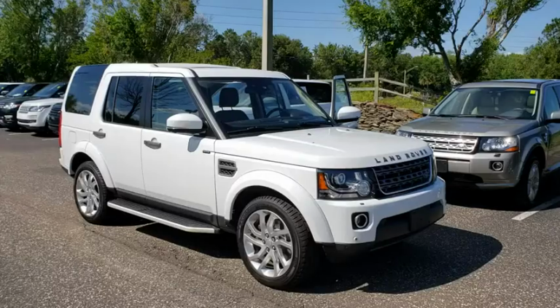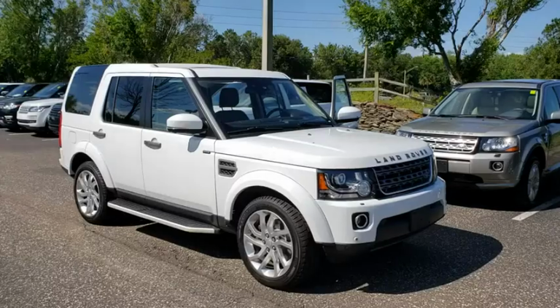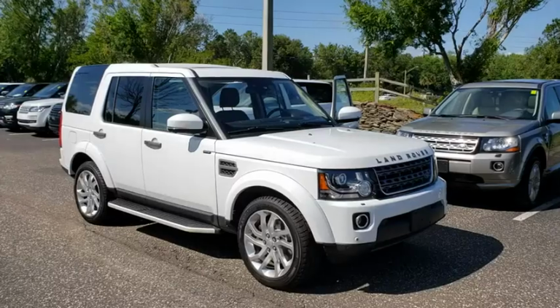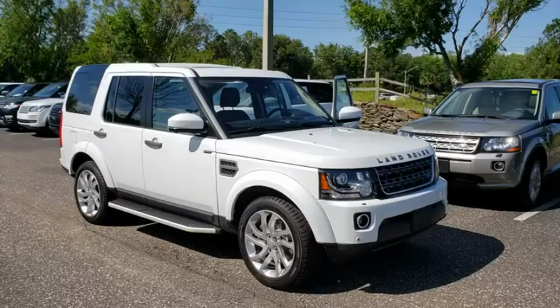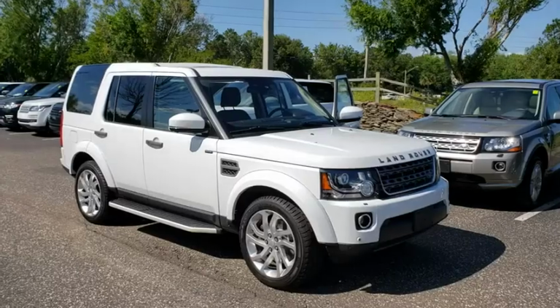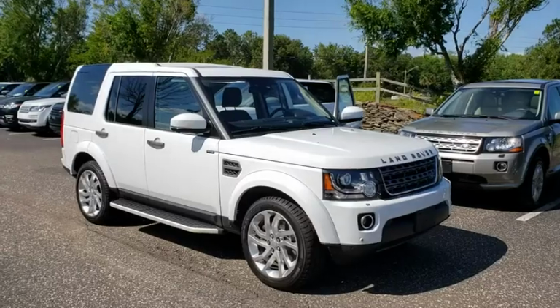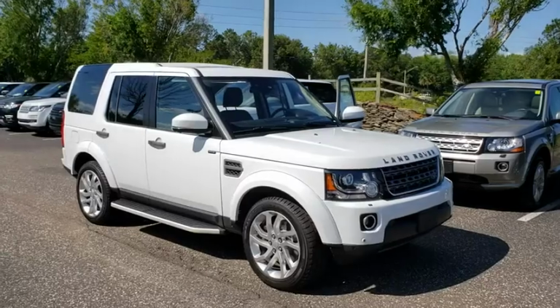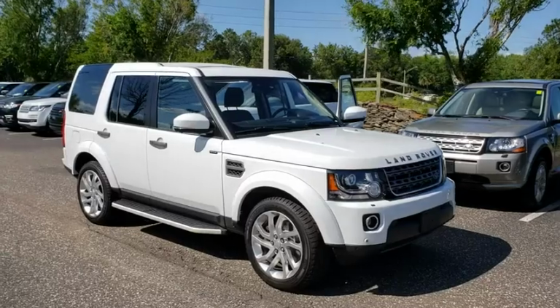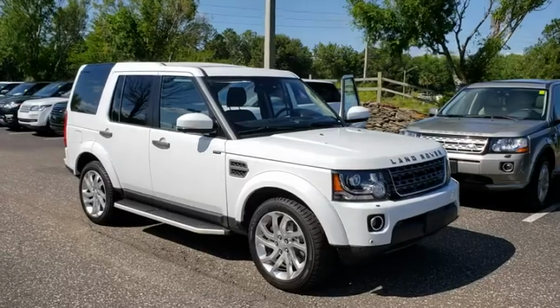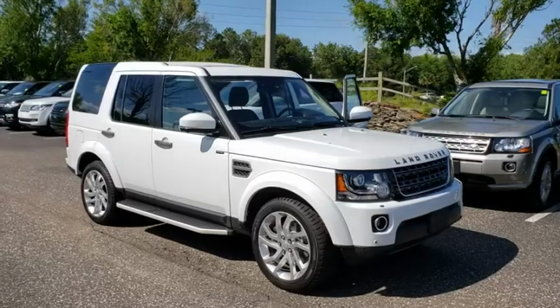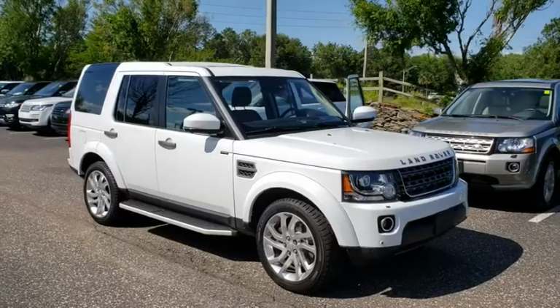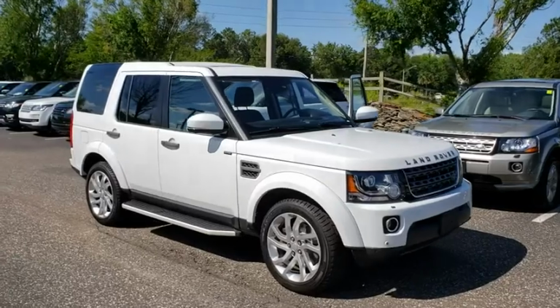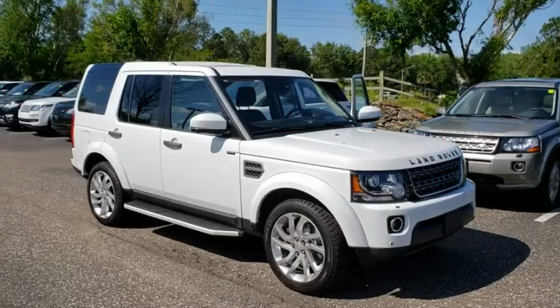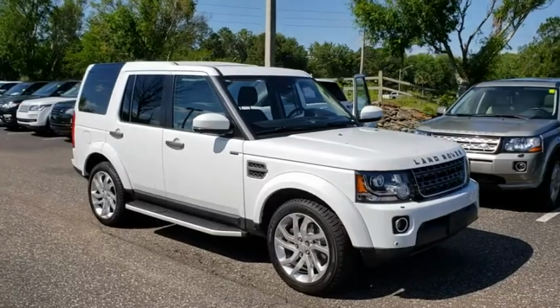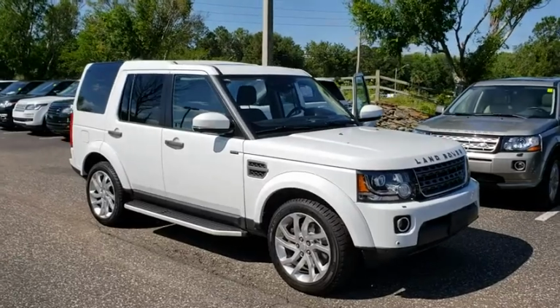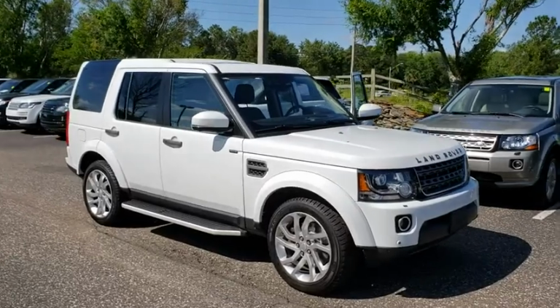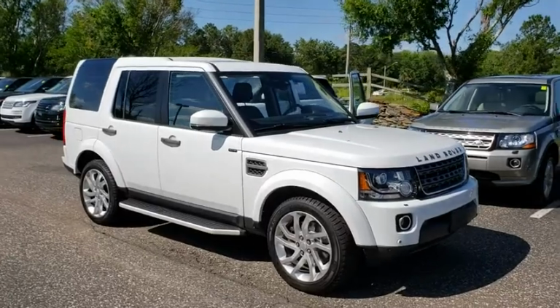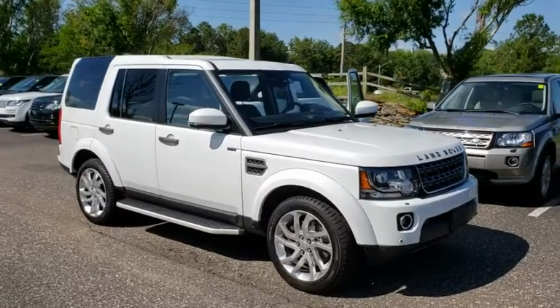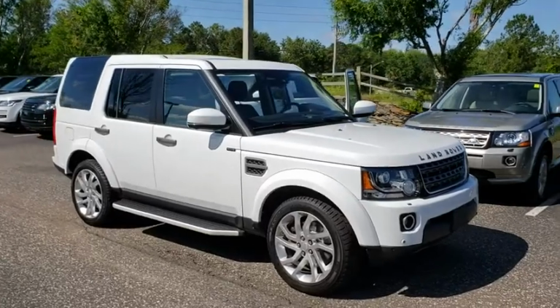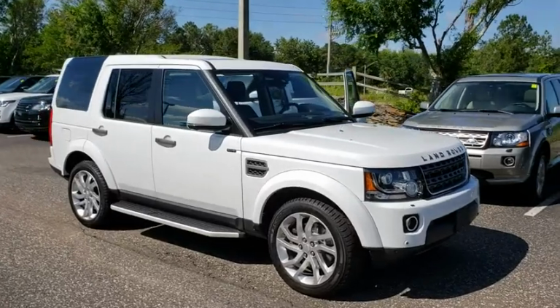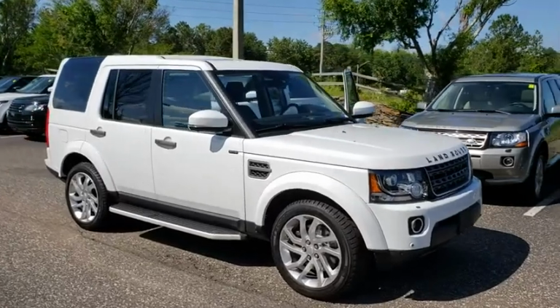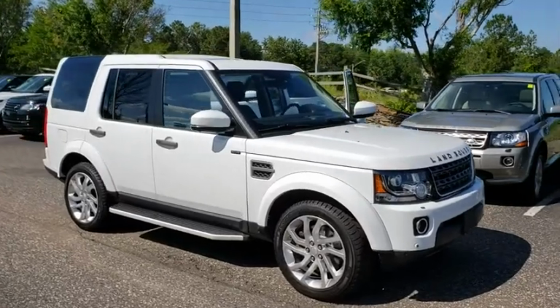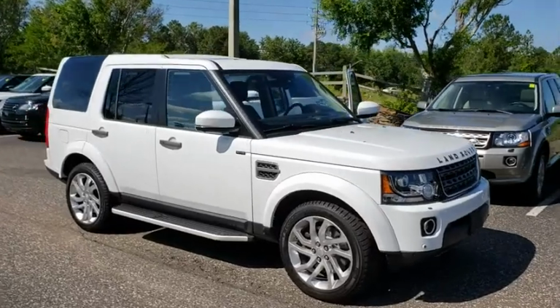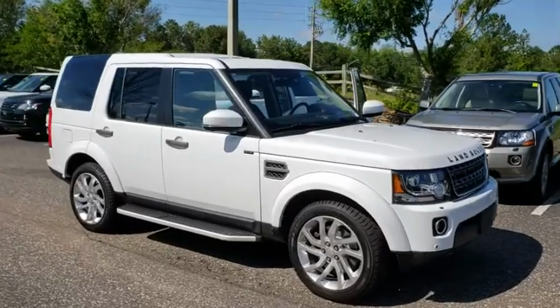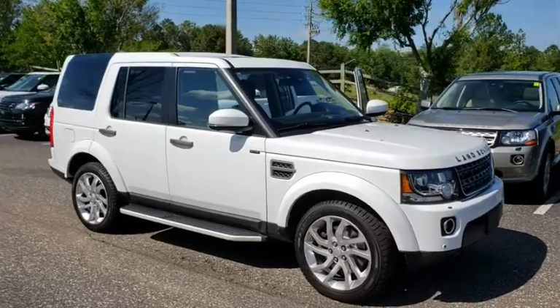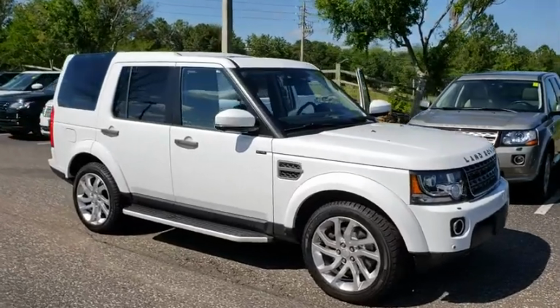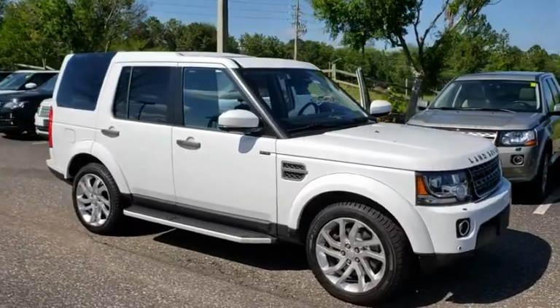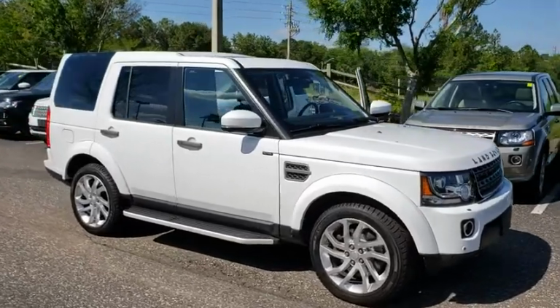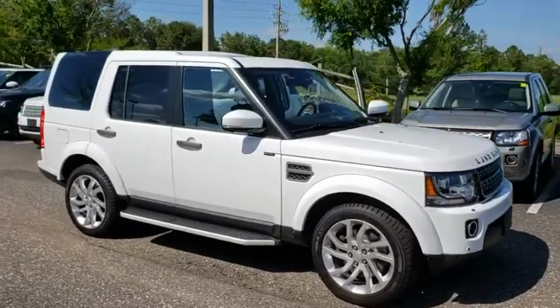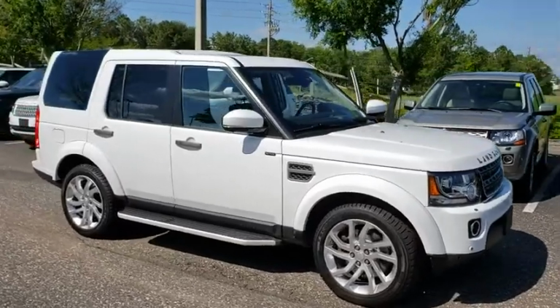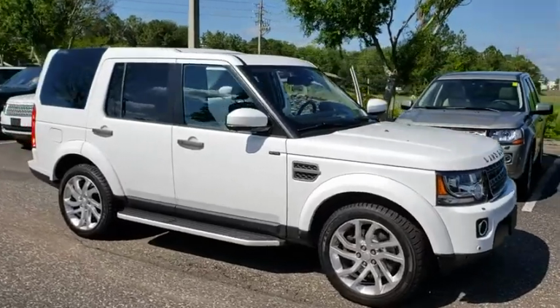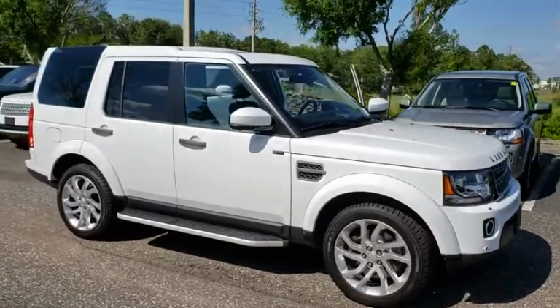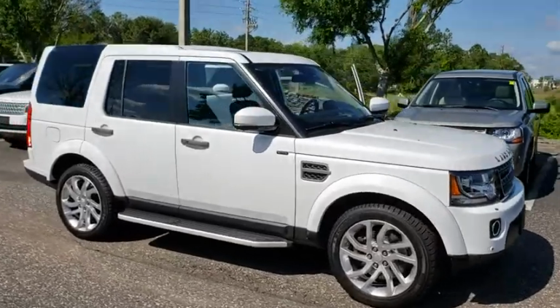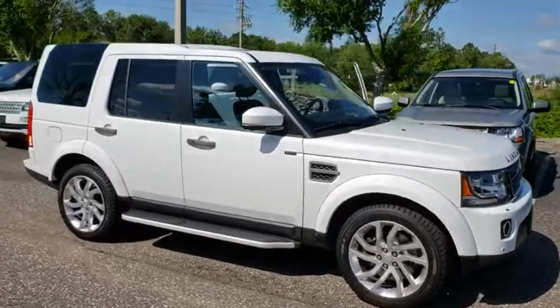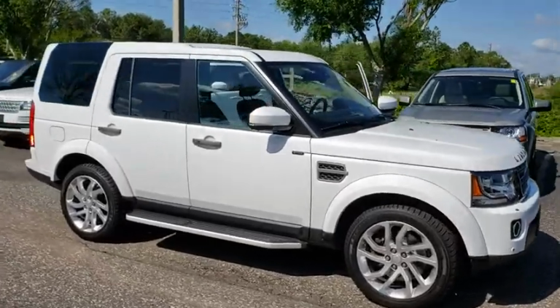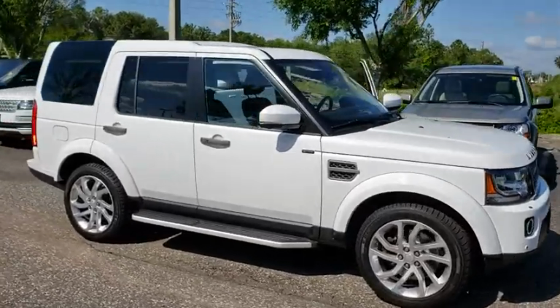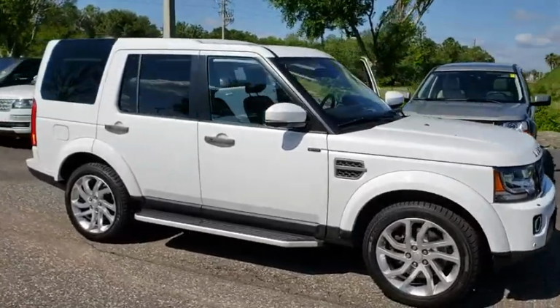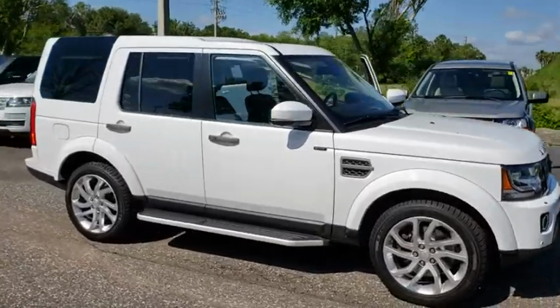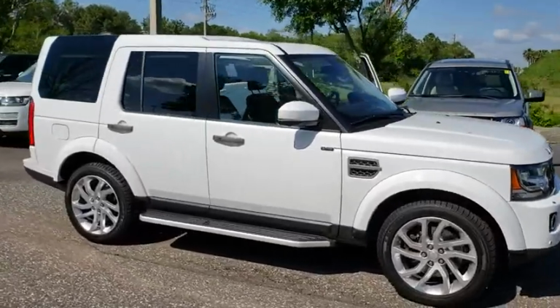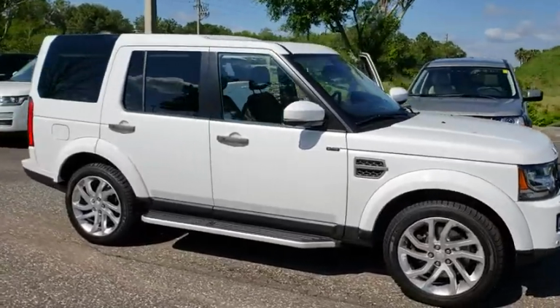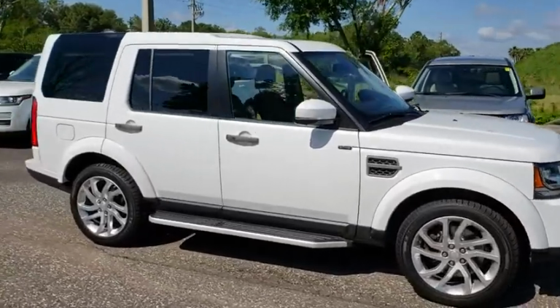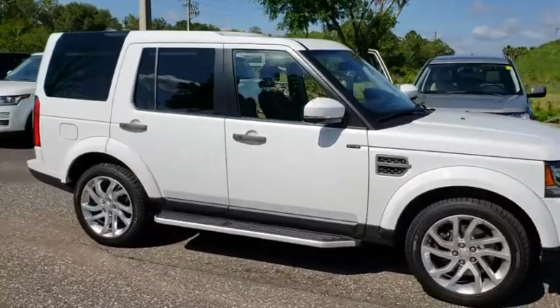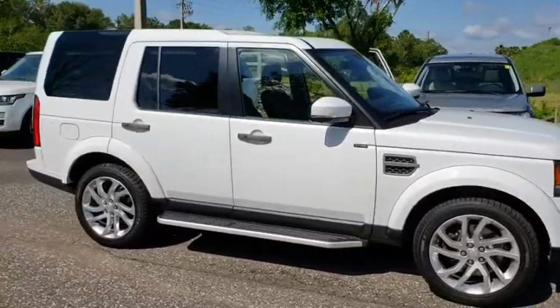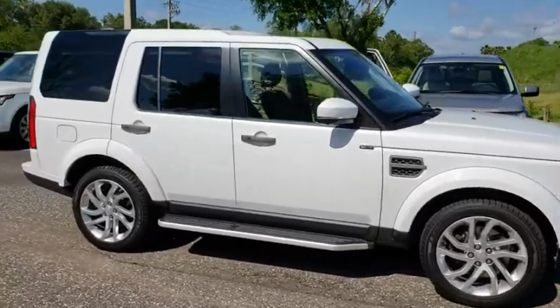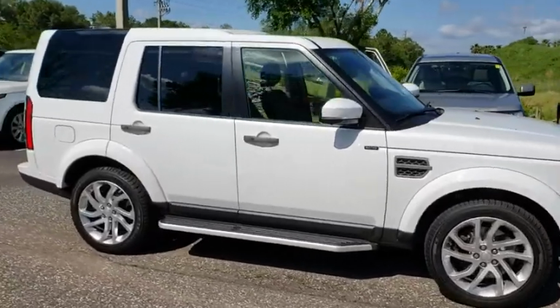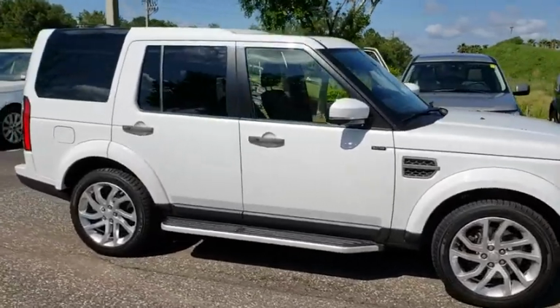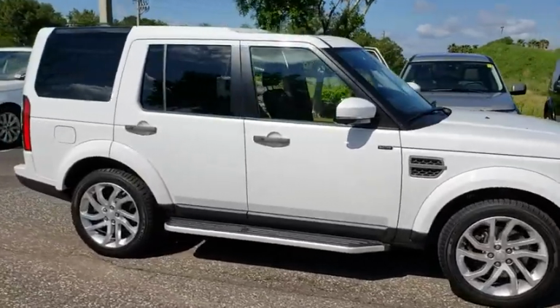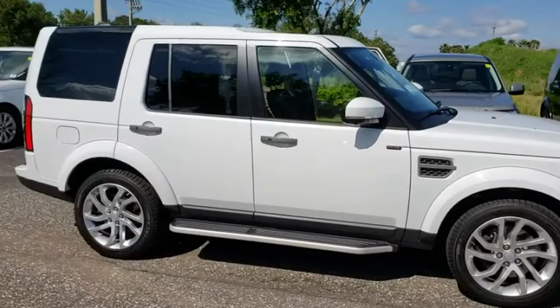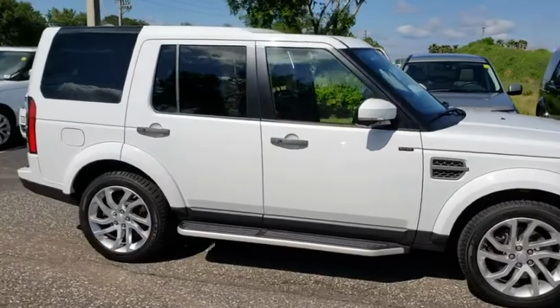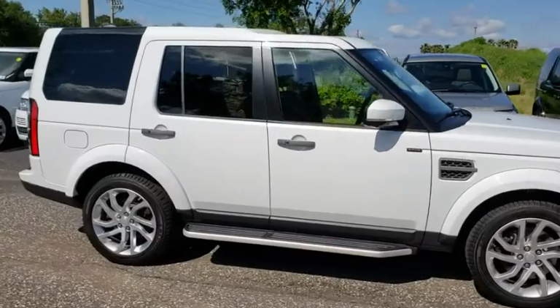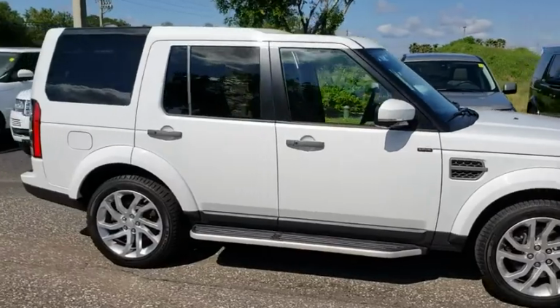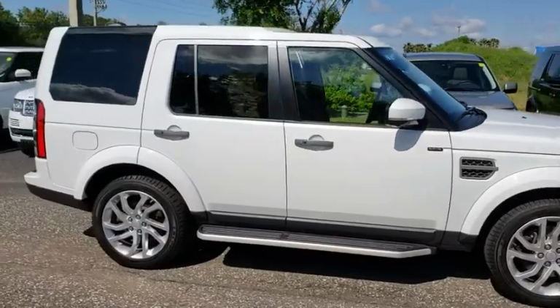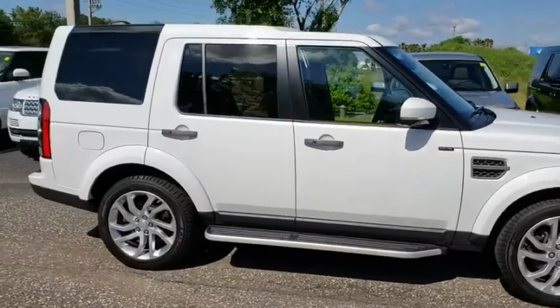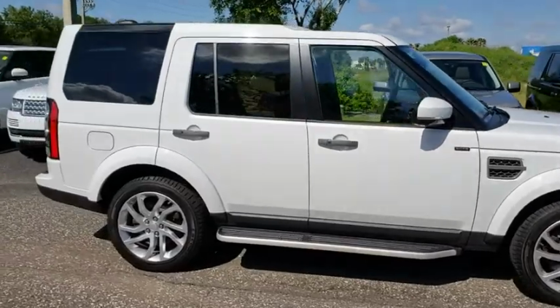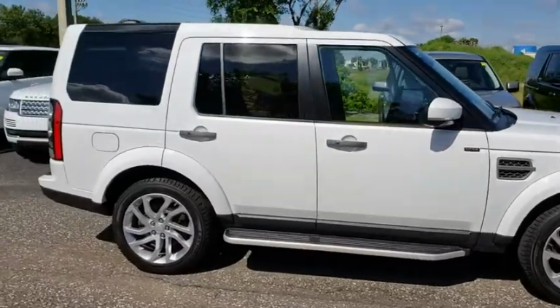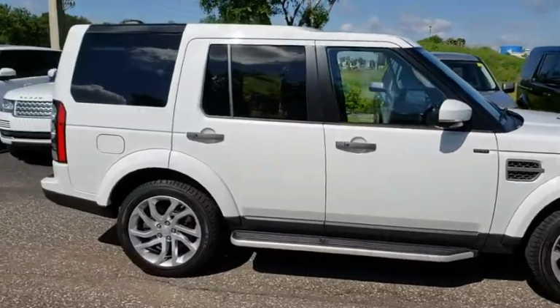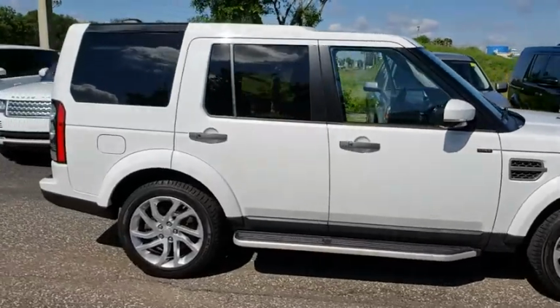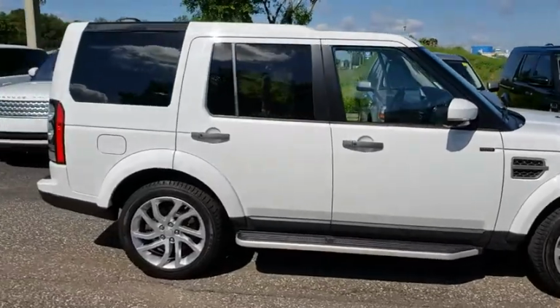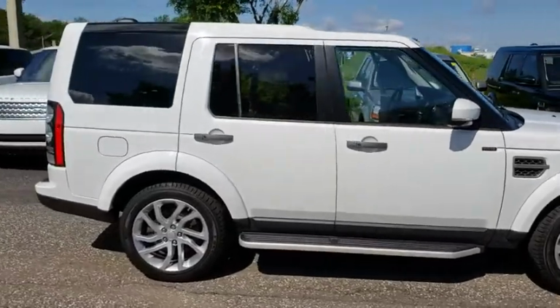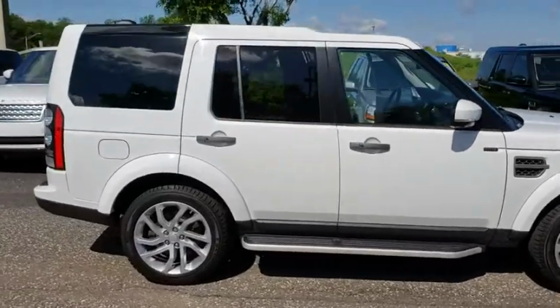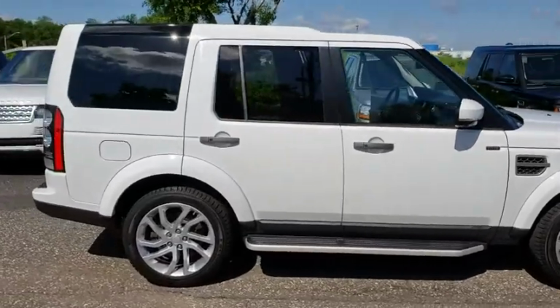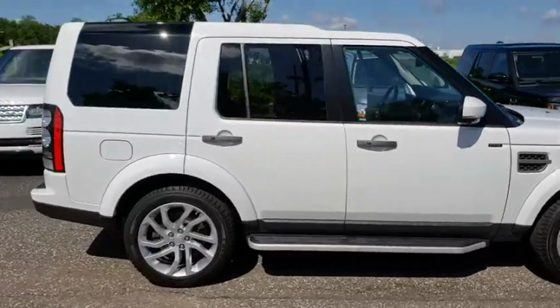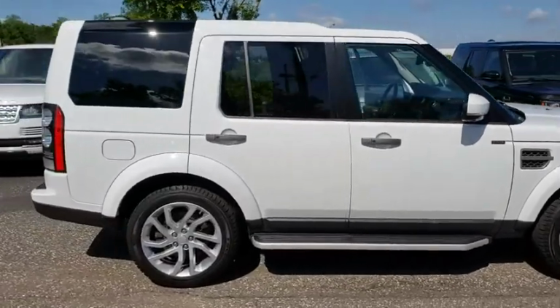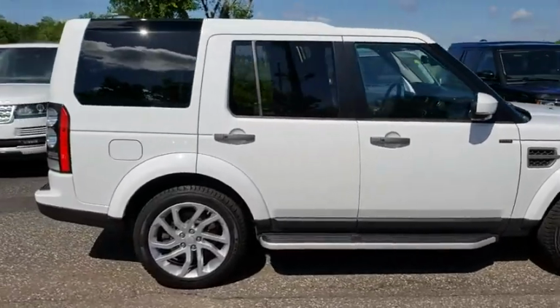2016 Land Rover LR4. Rockies? Check. Himalayas? Check. What else you got?